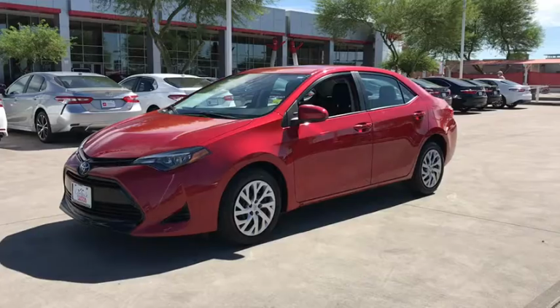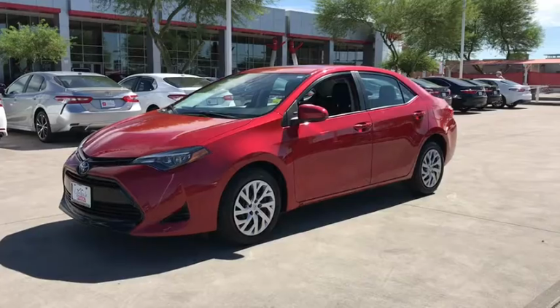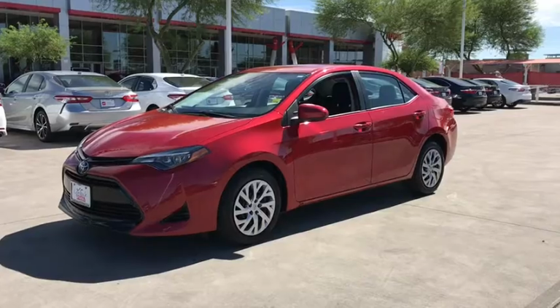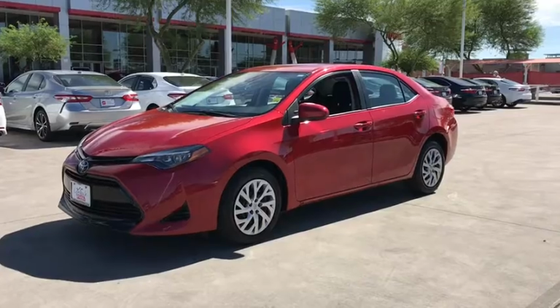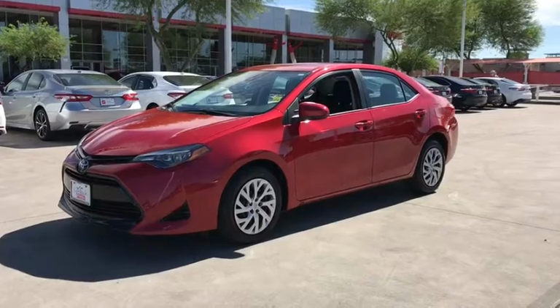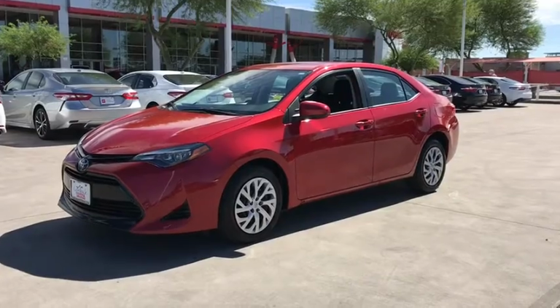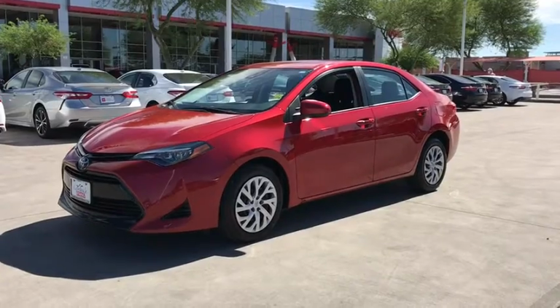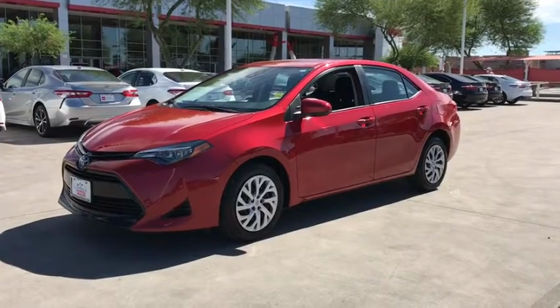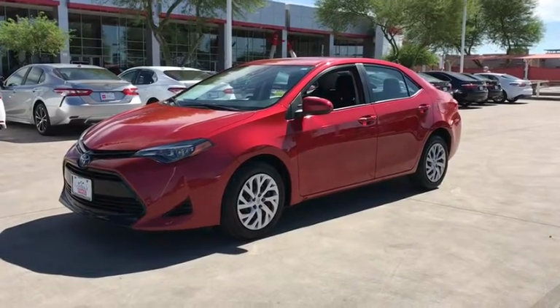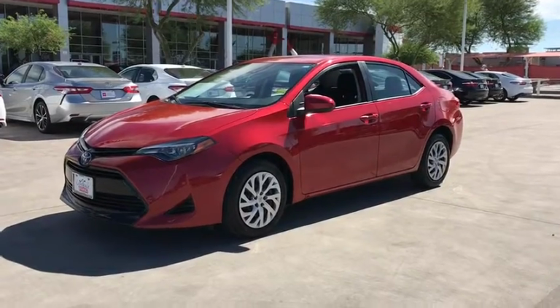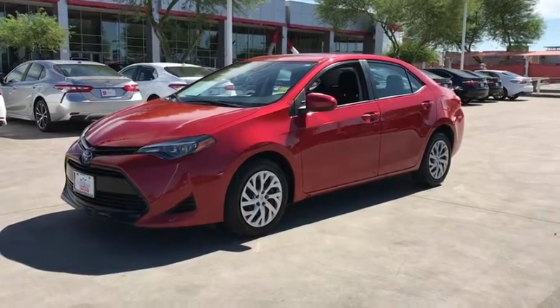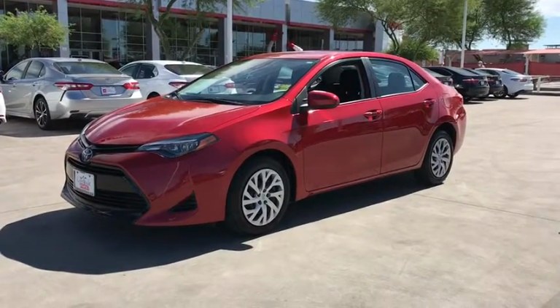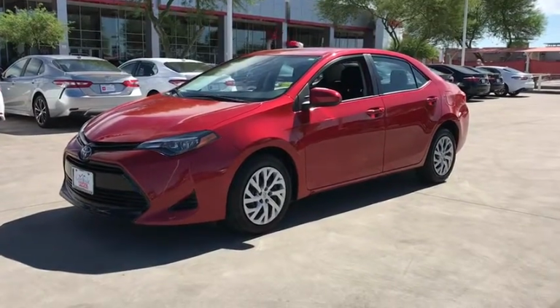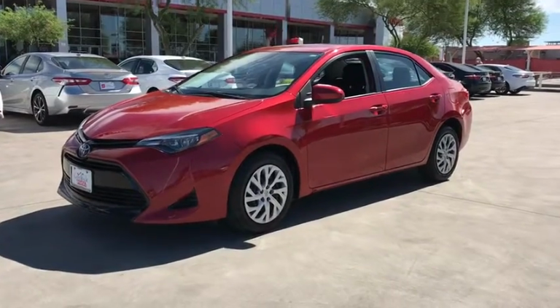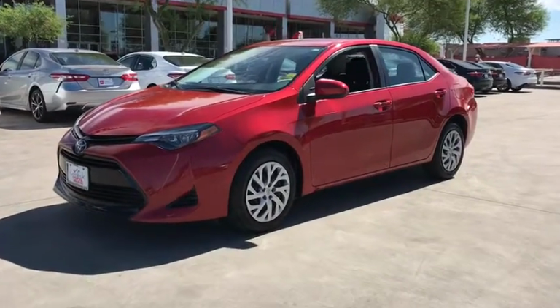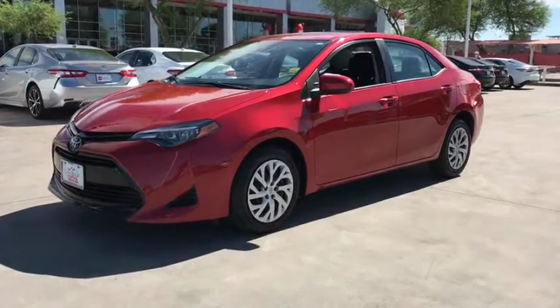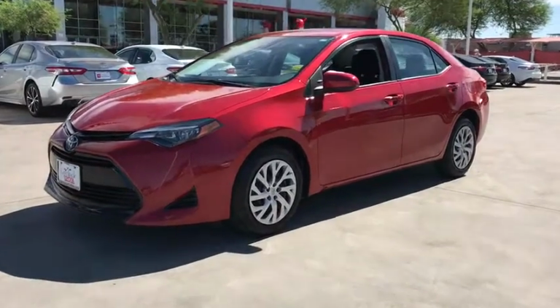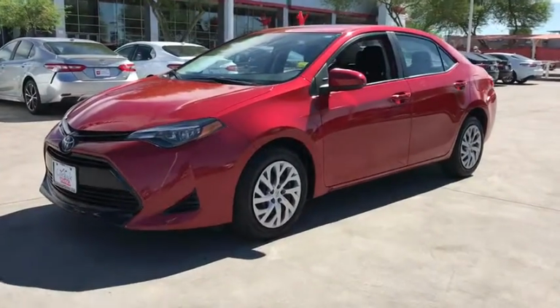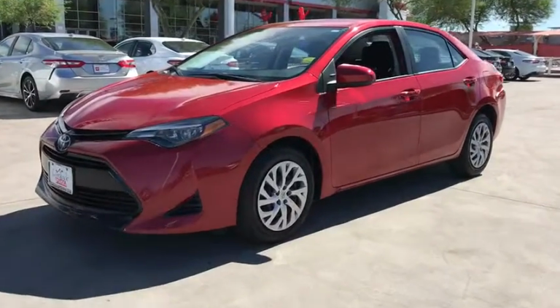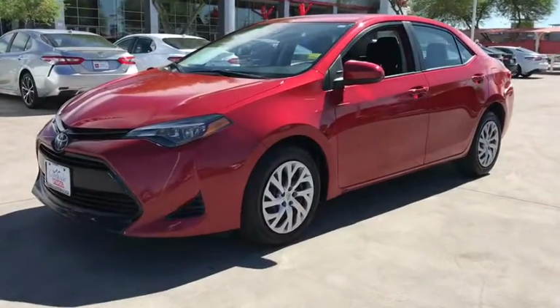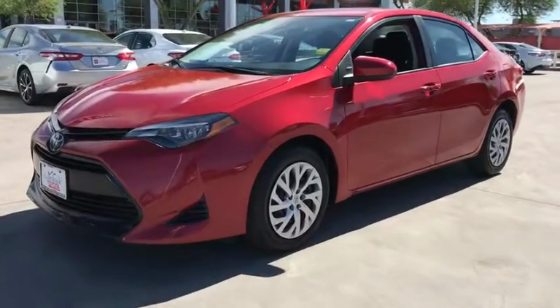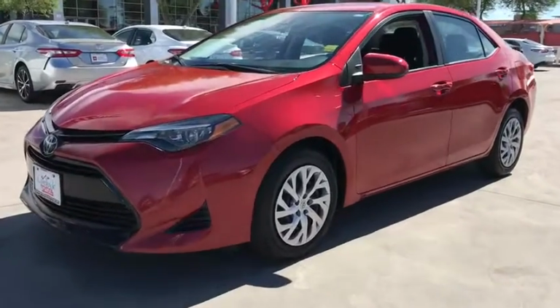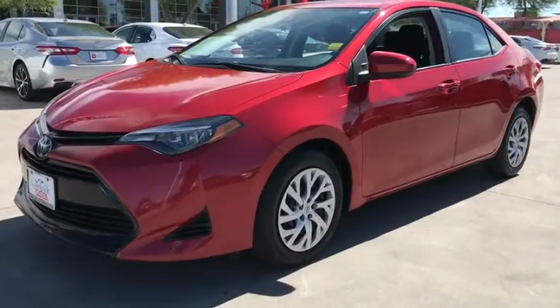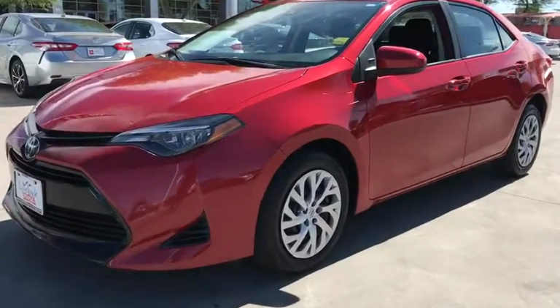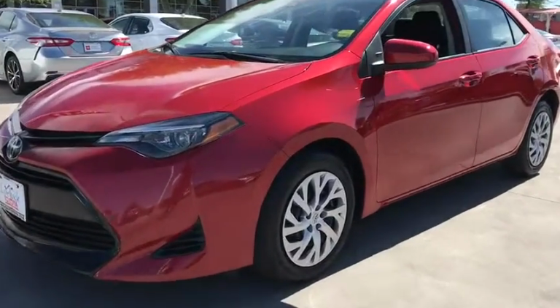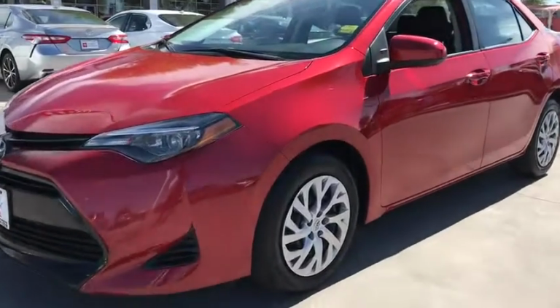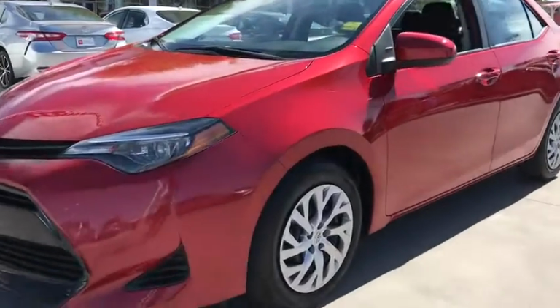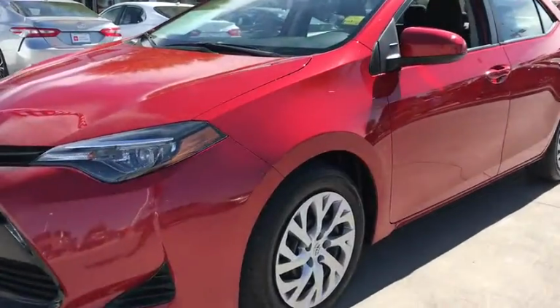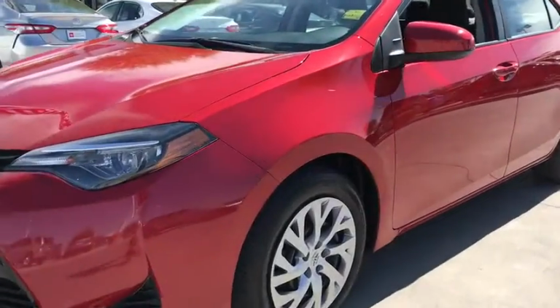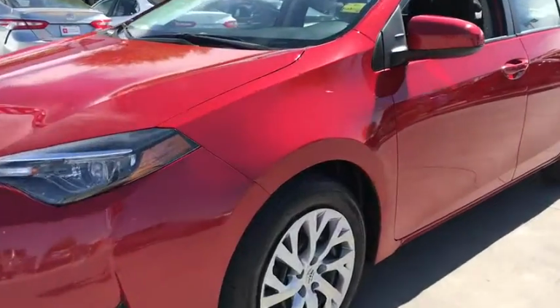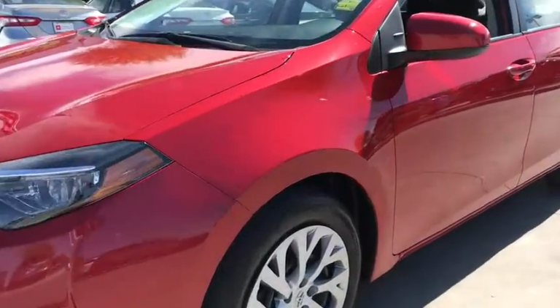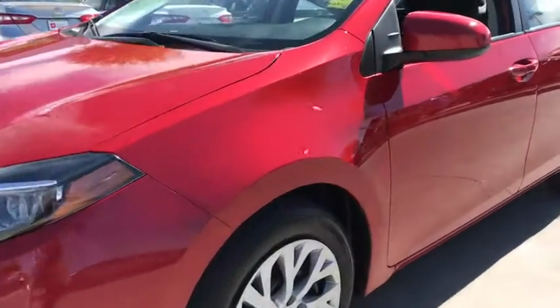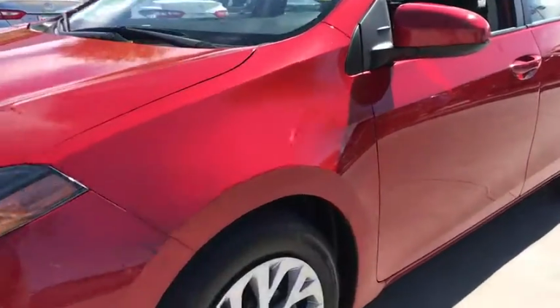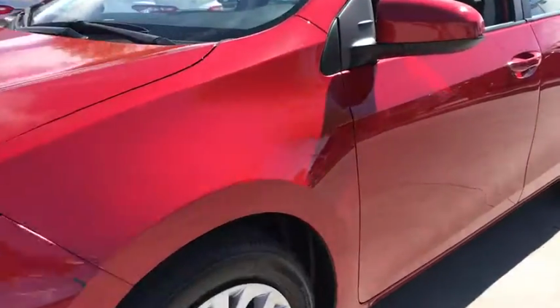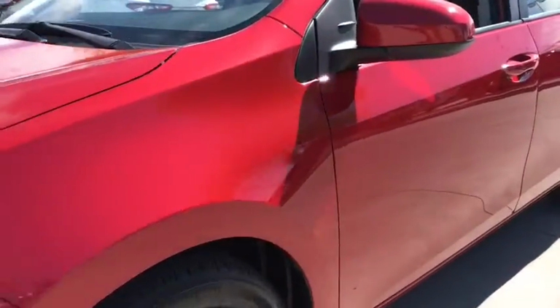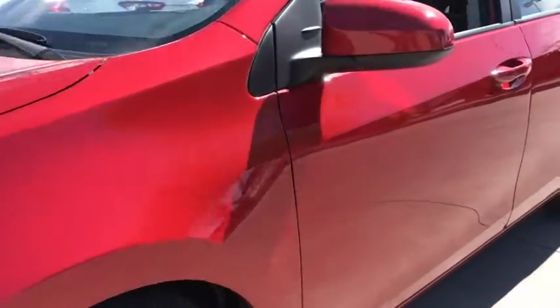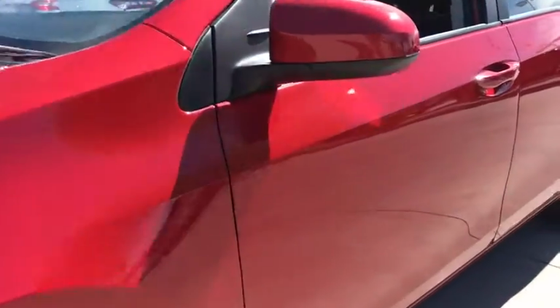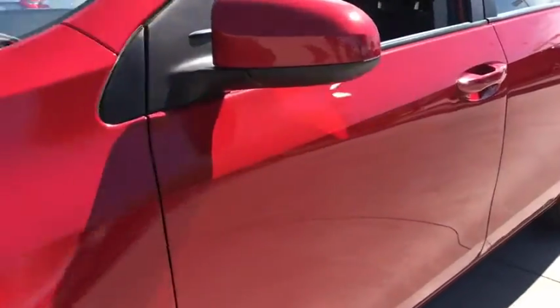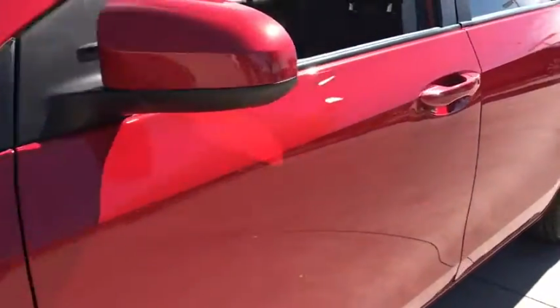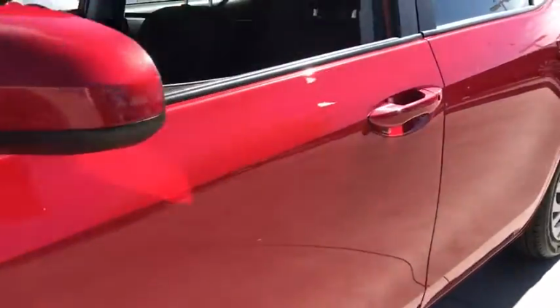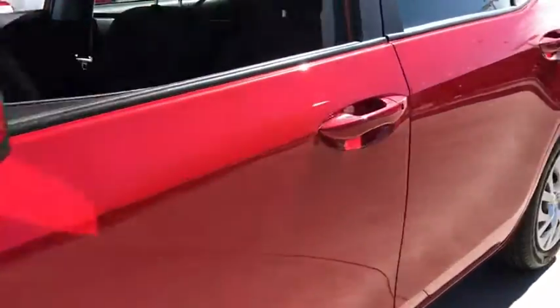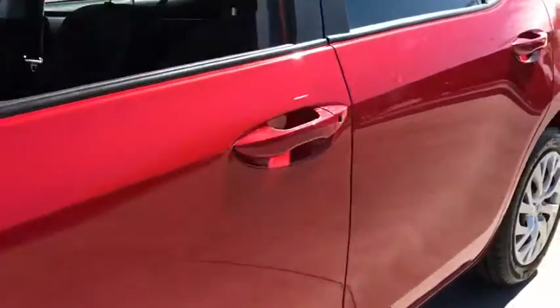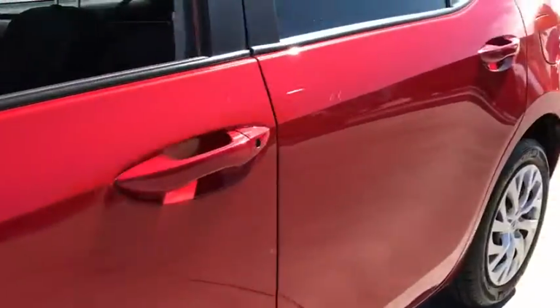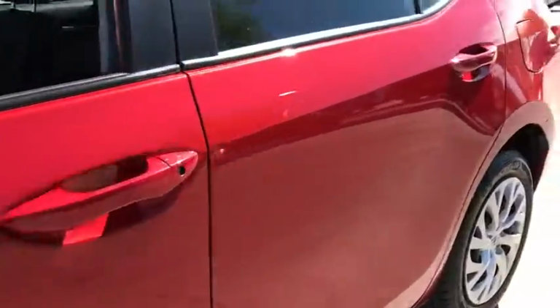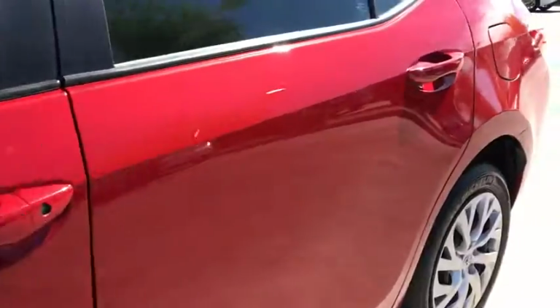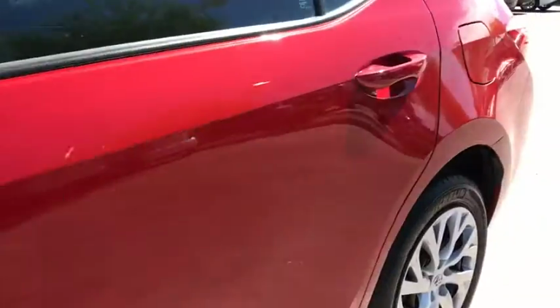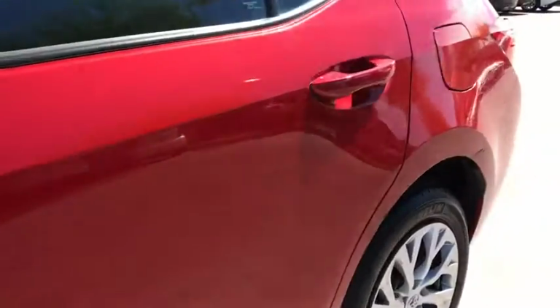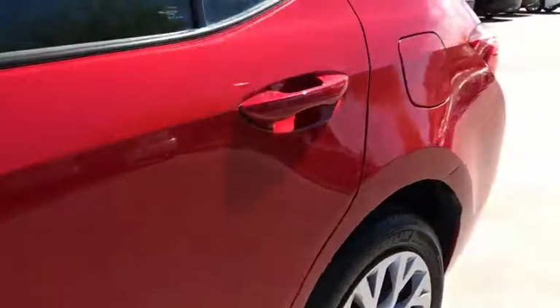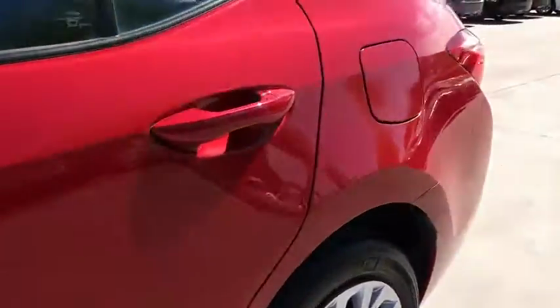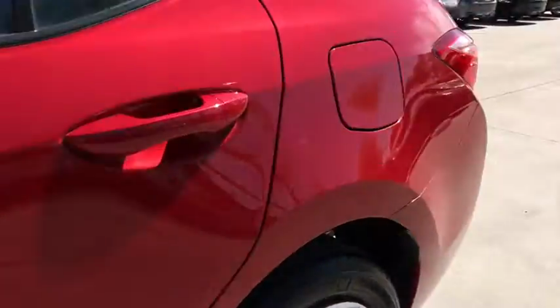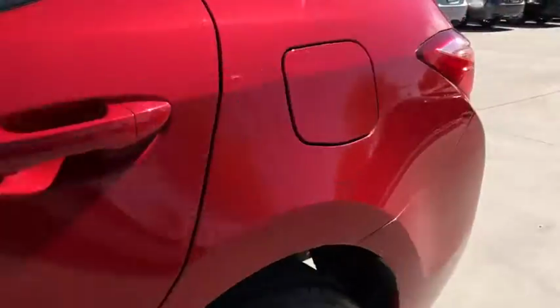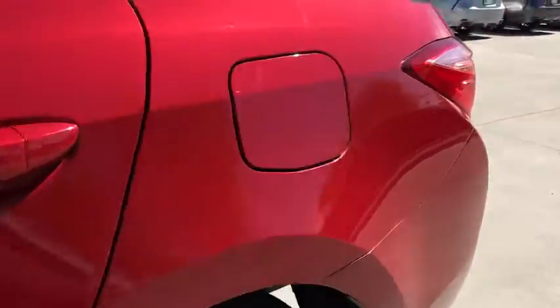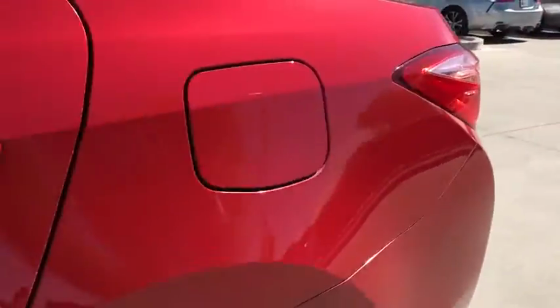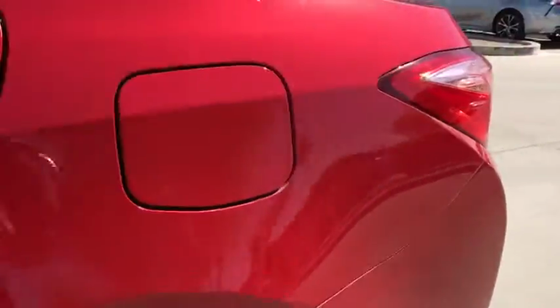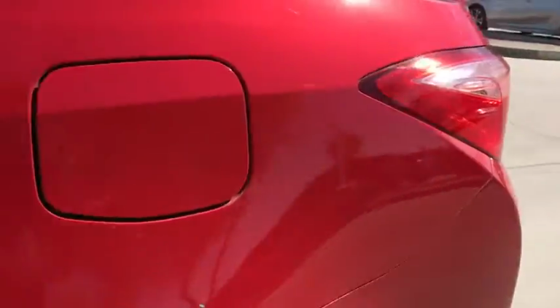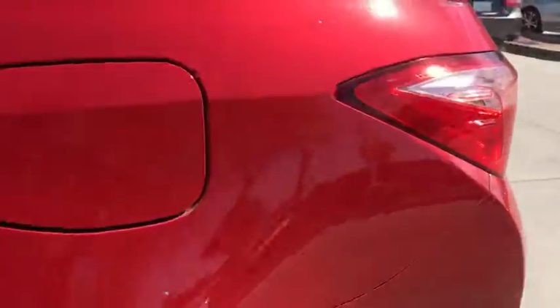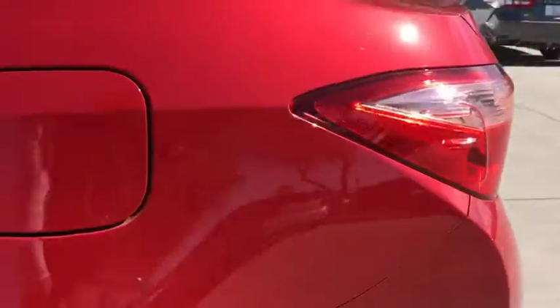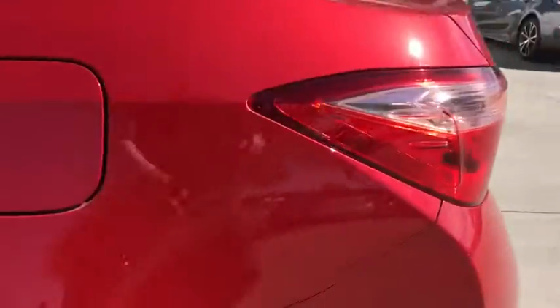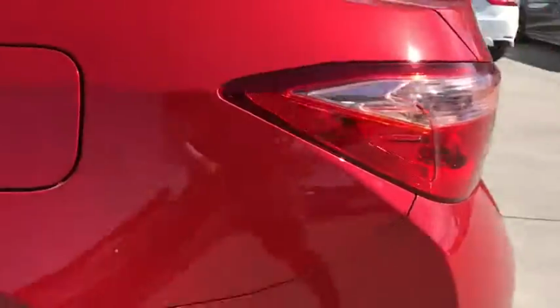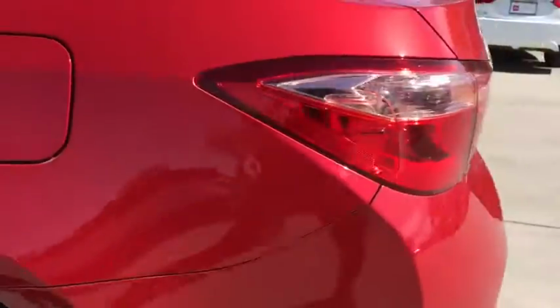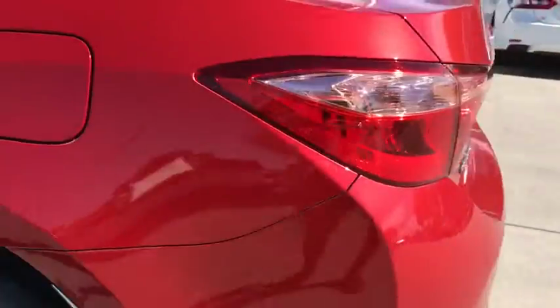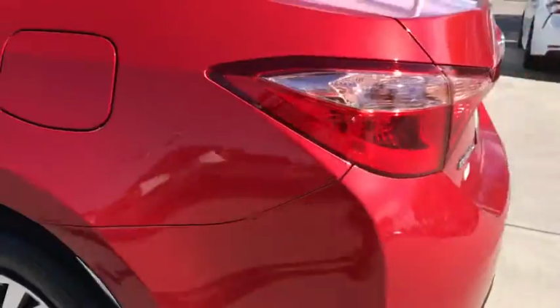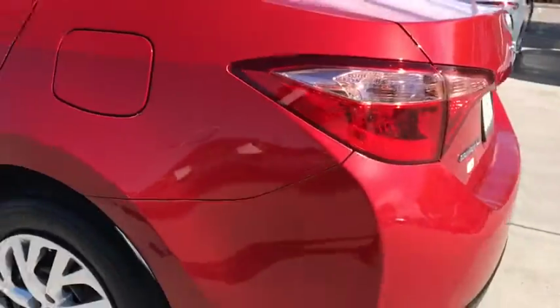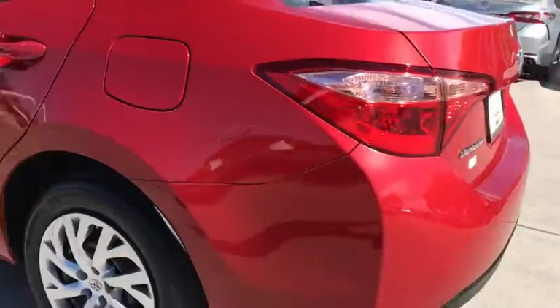Get into the 2019 Toyota Corolla. With less than 30,000 miles on the odometer, this vehicle provides excellent value.